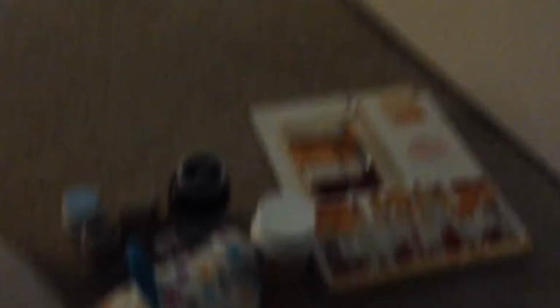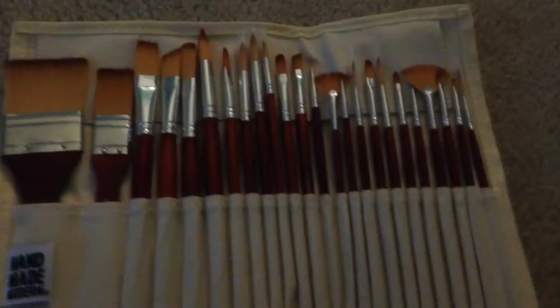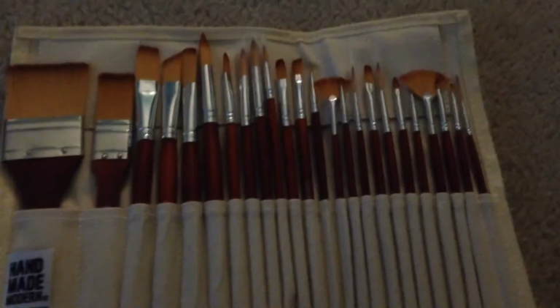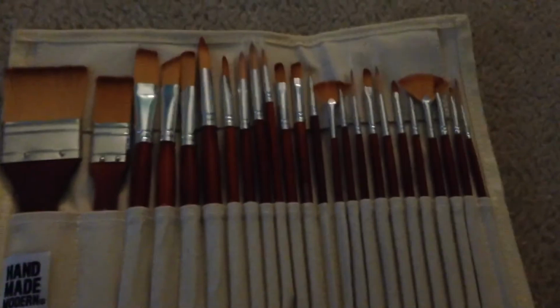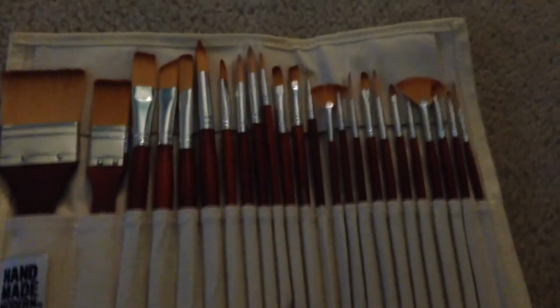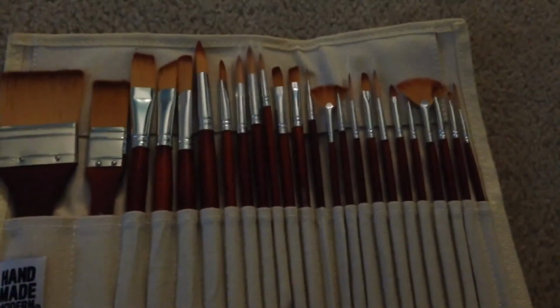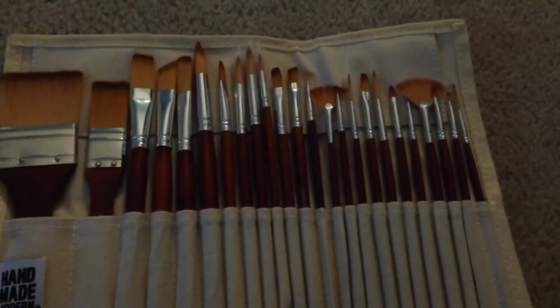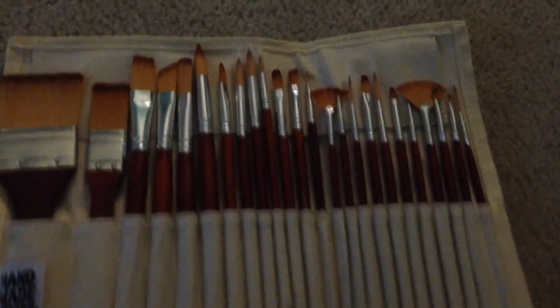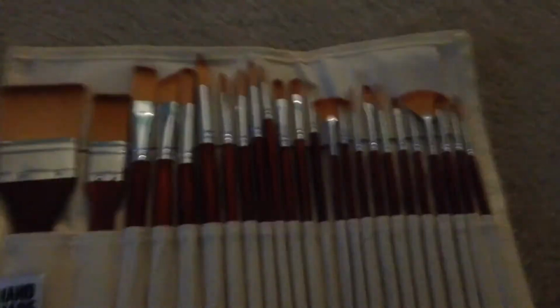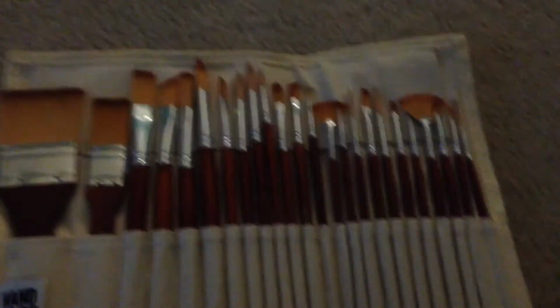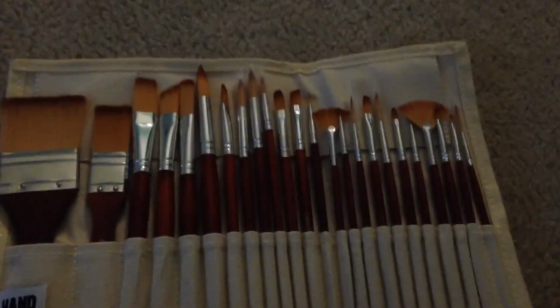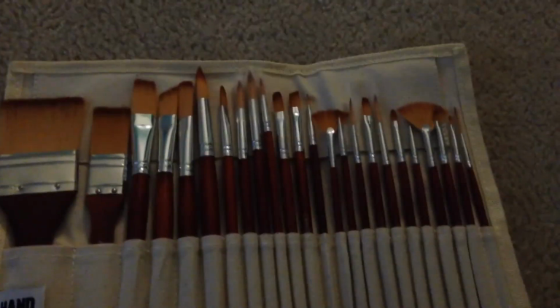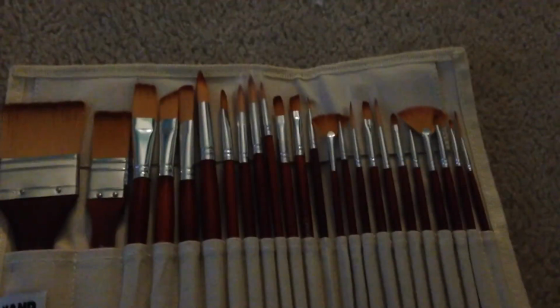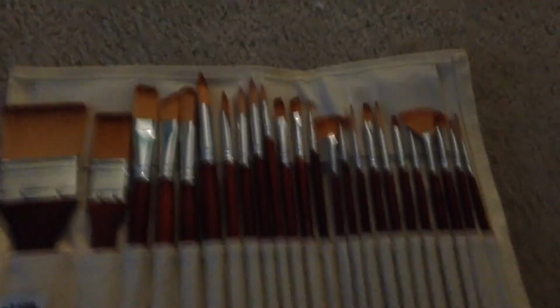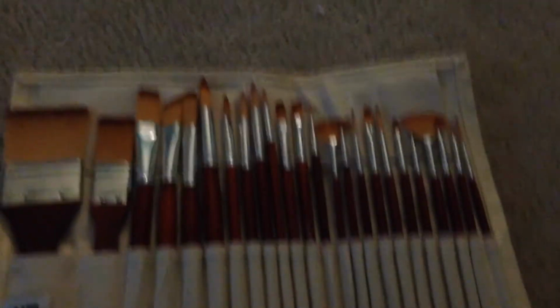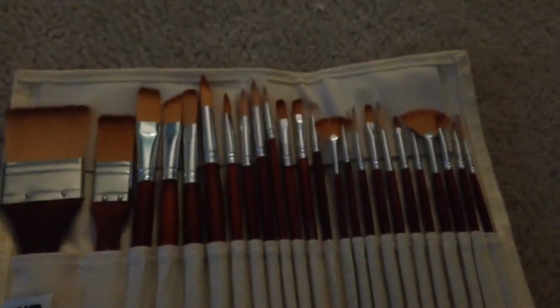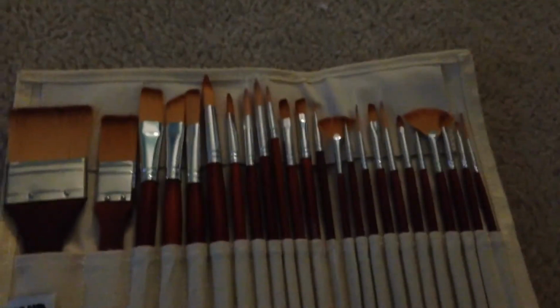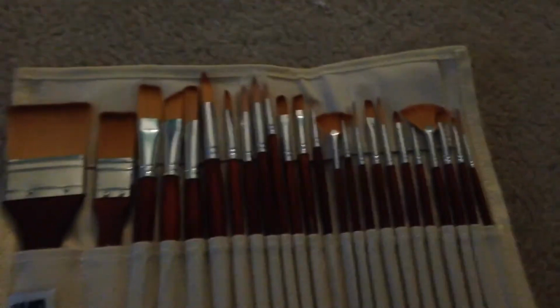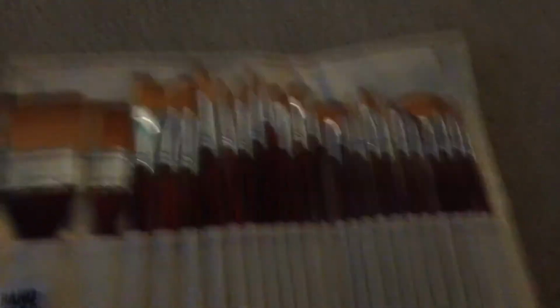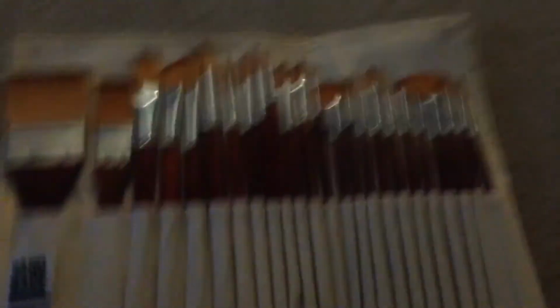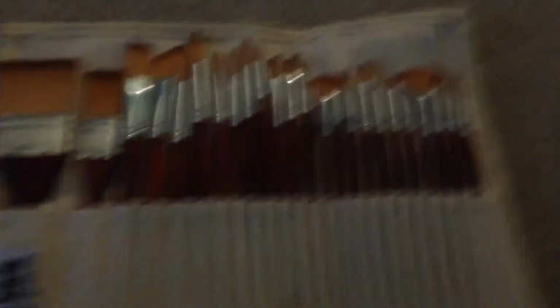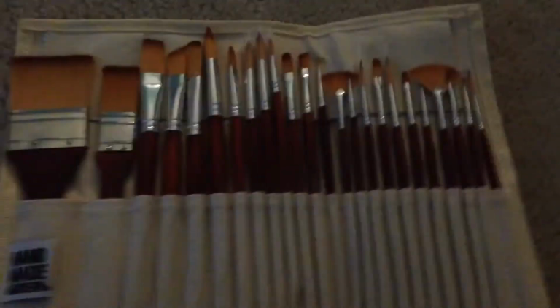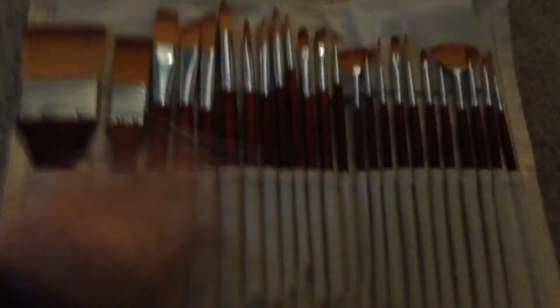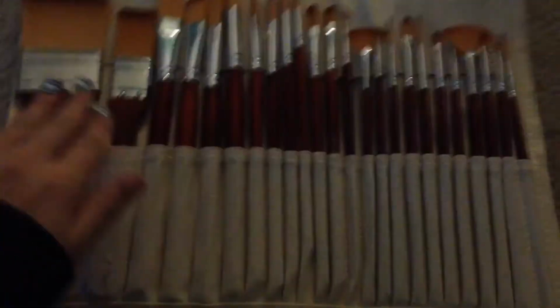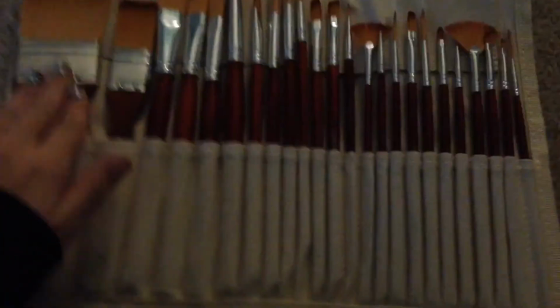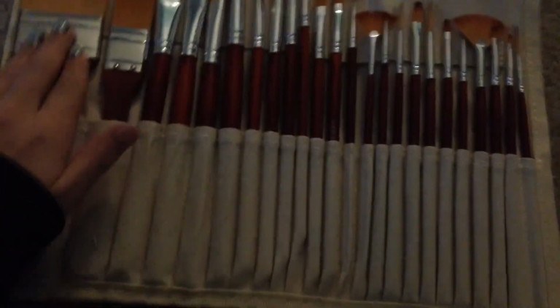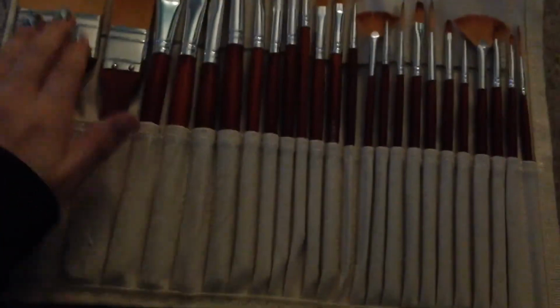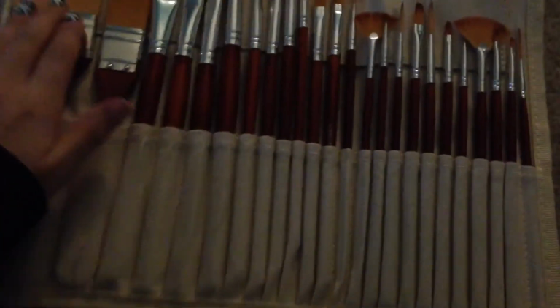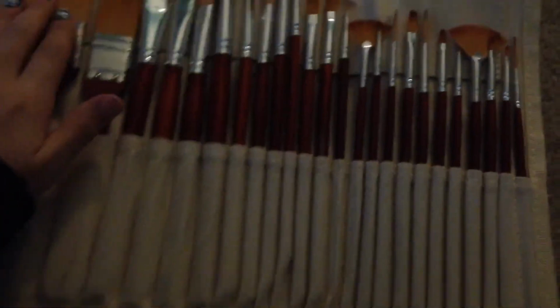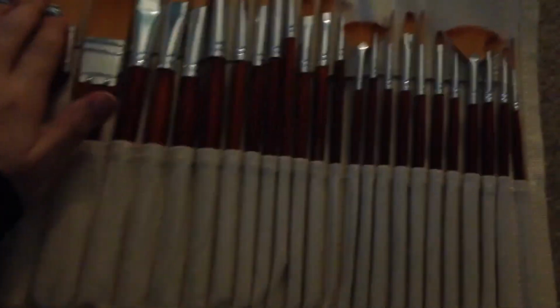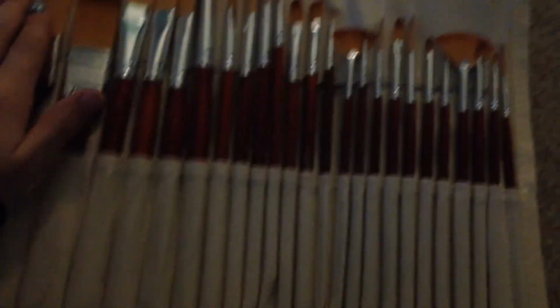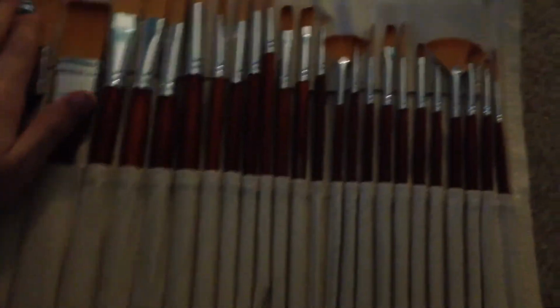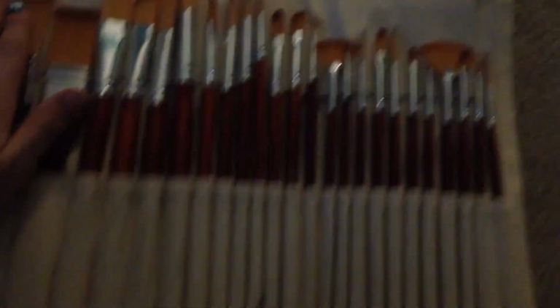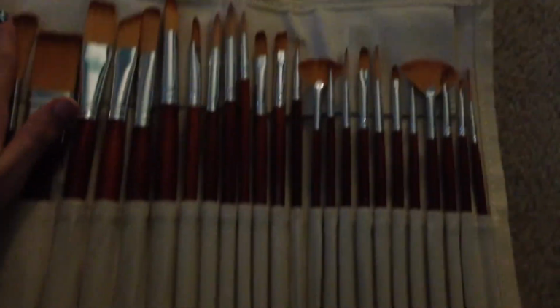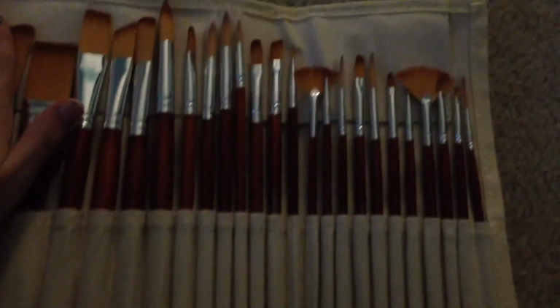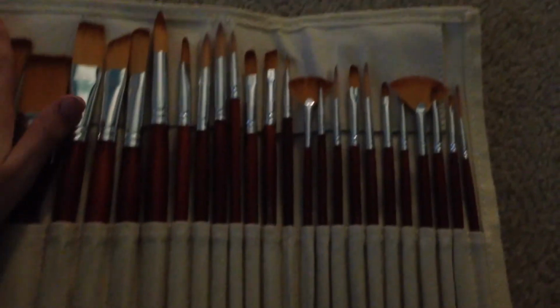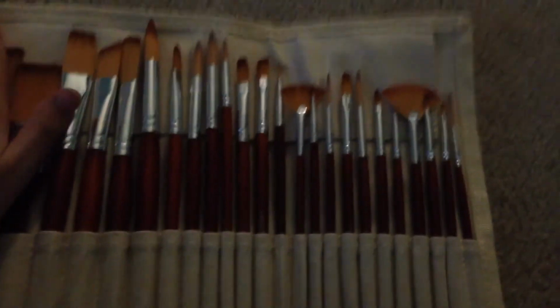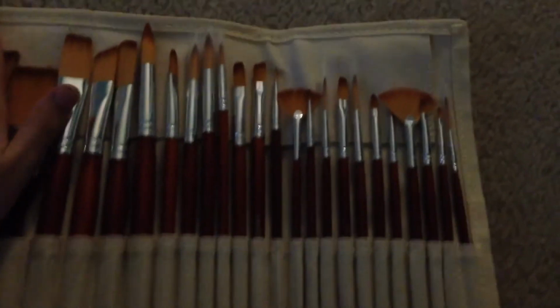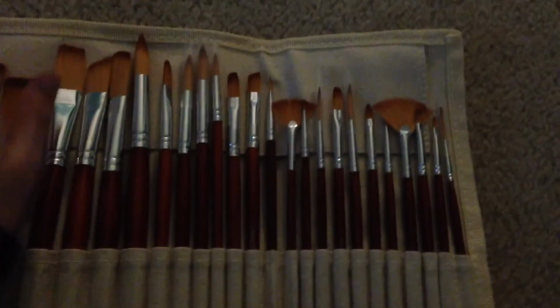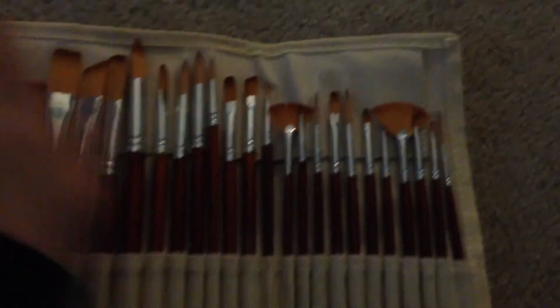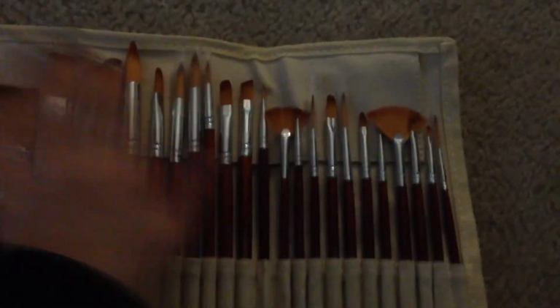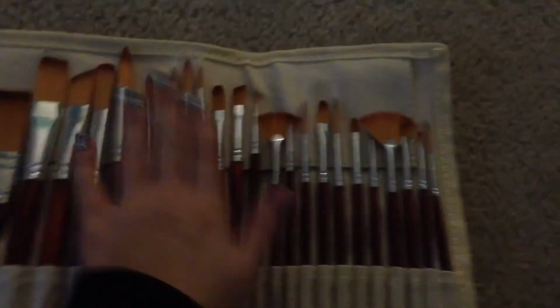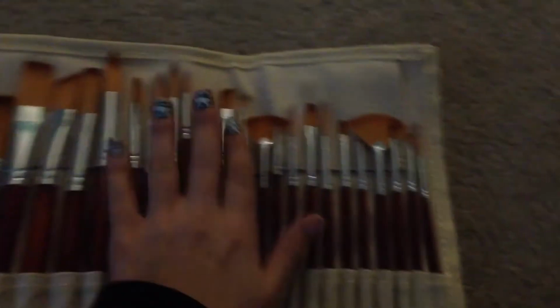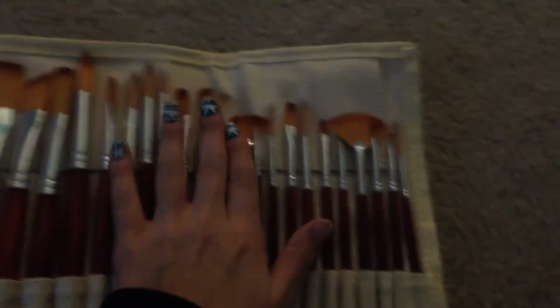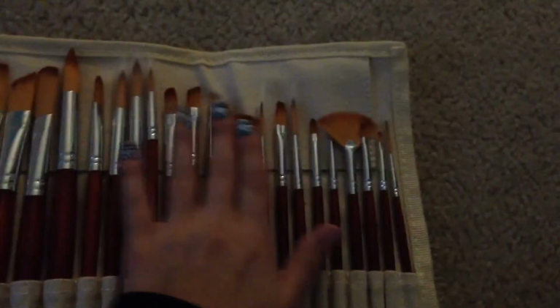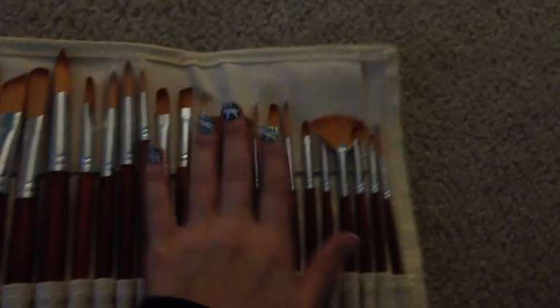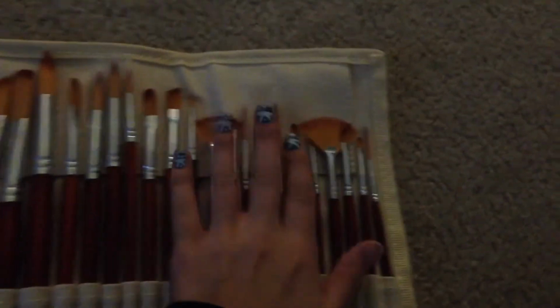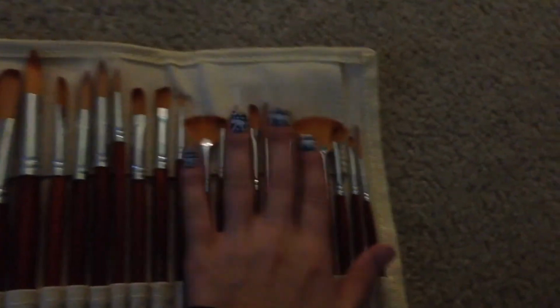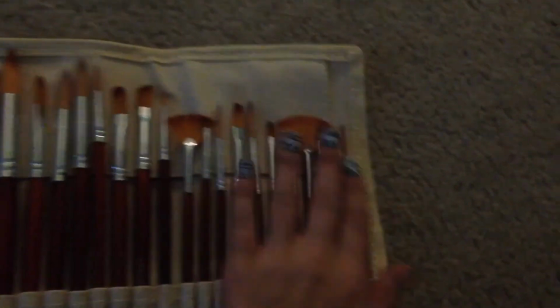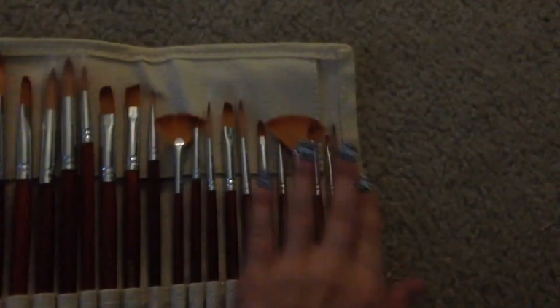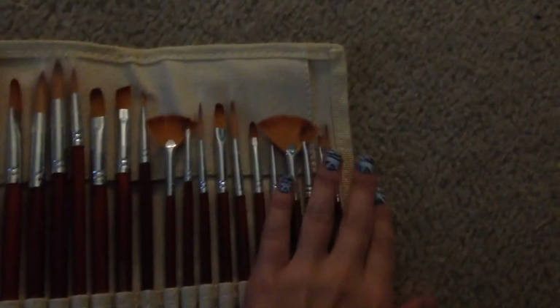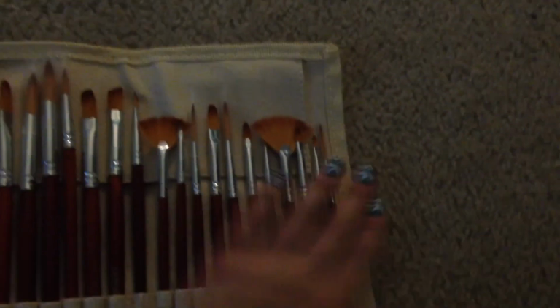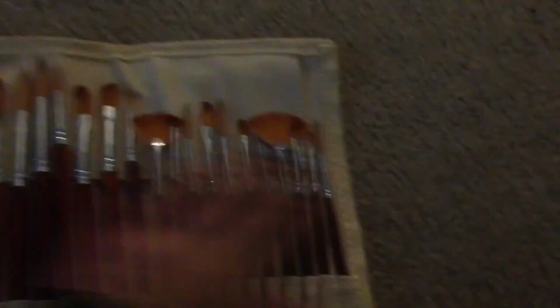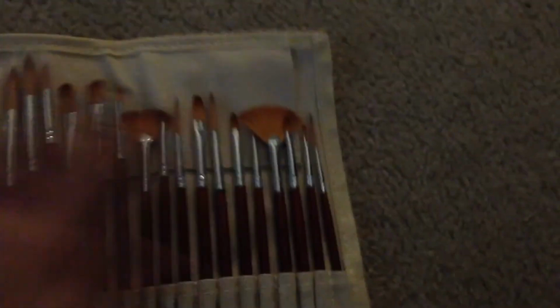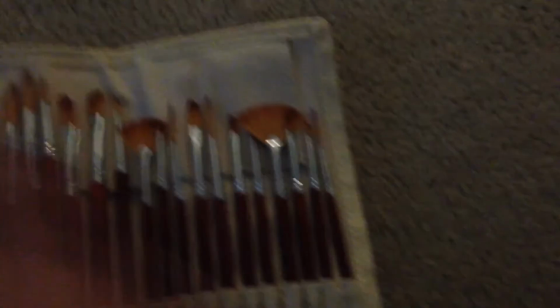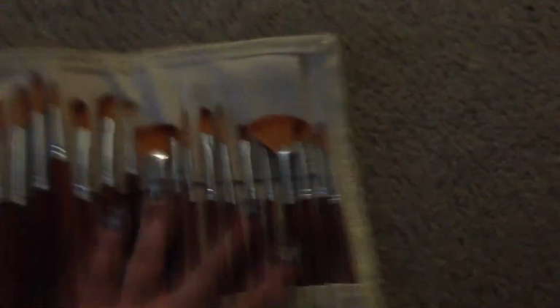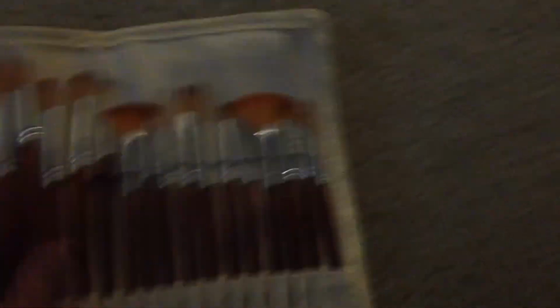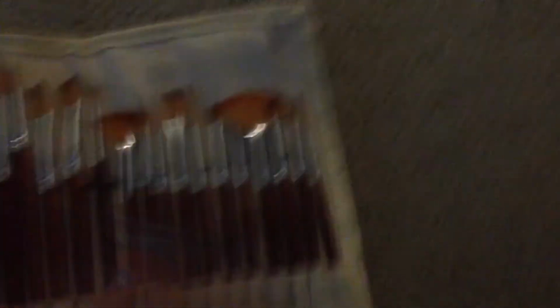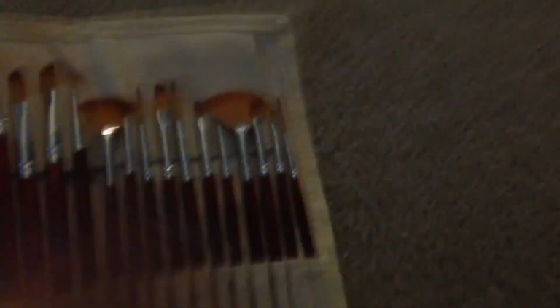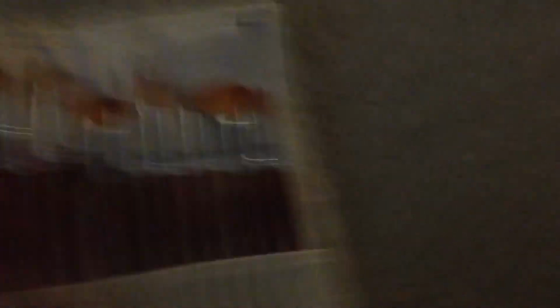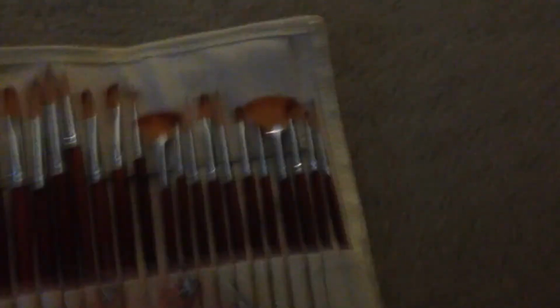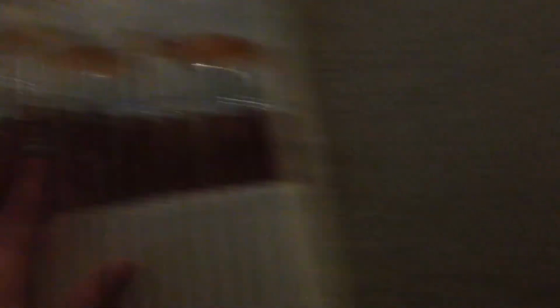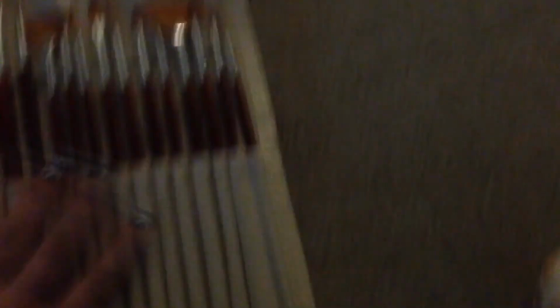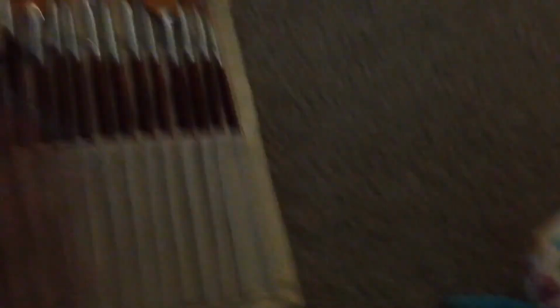By the way, this is what the inside of the paintbrush set looks like. I love them.